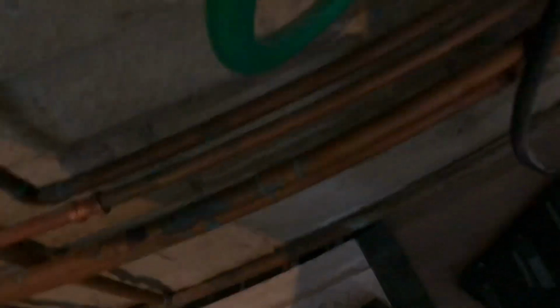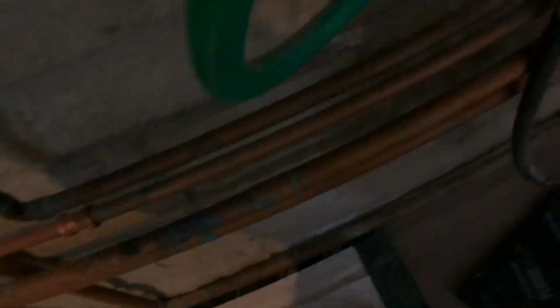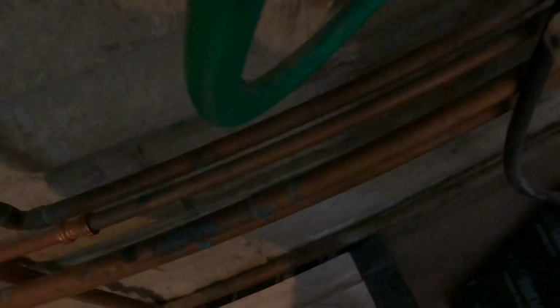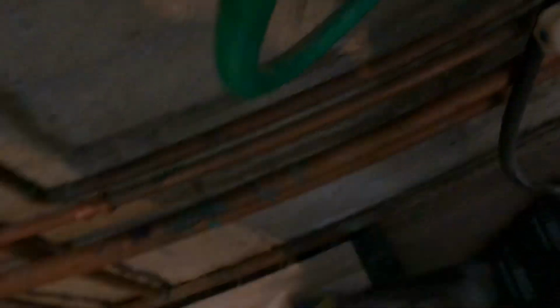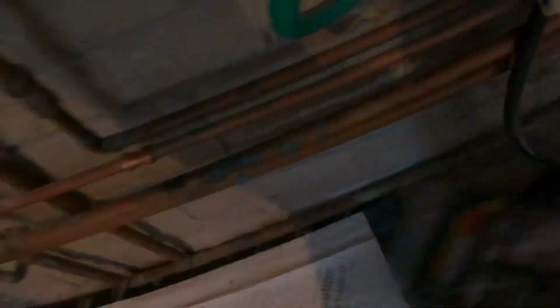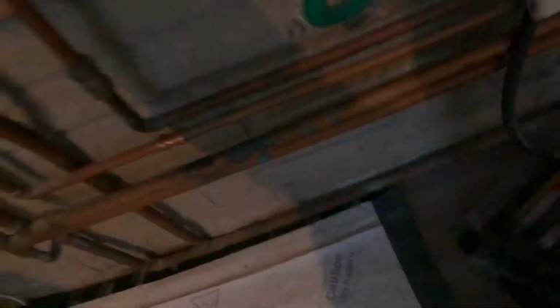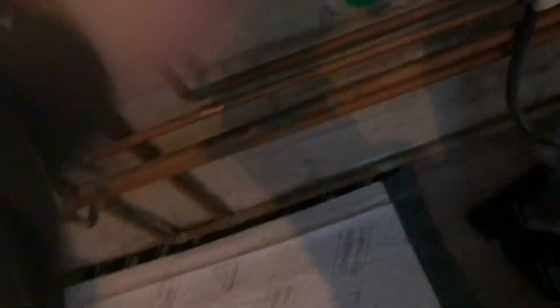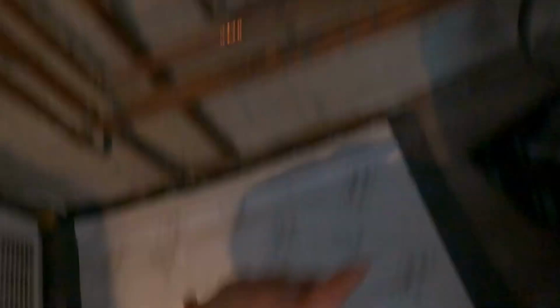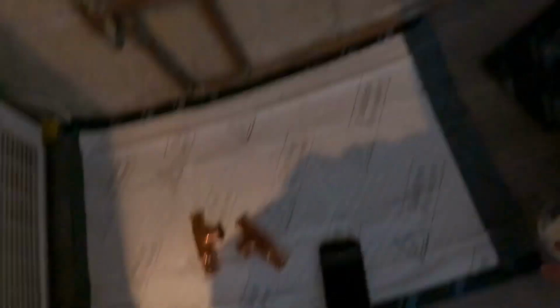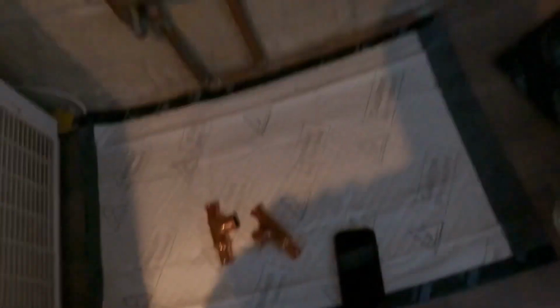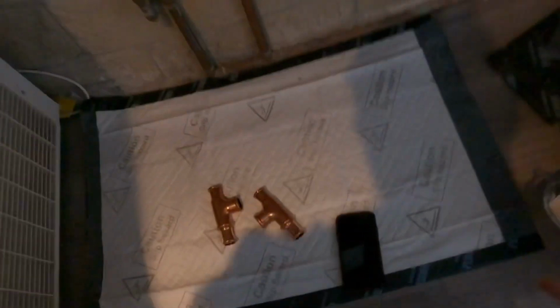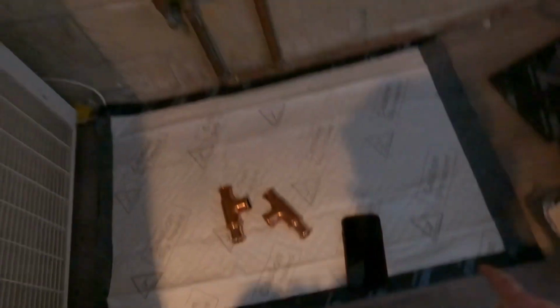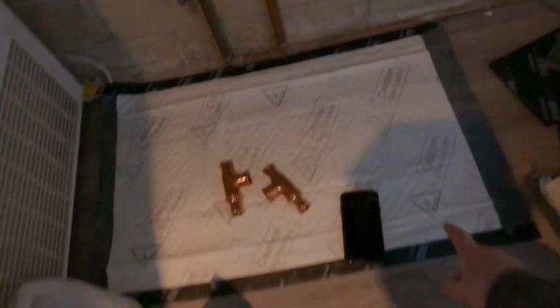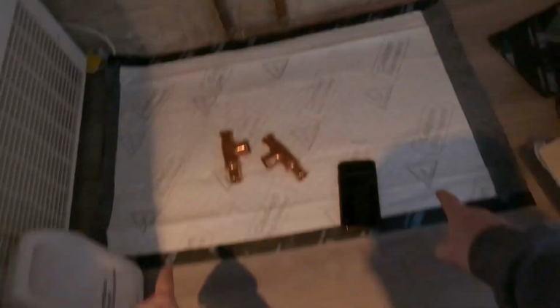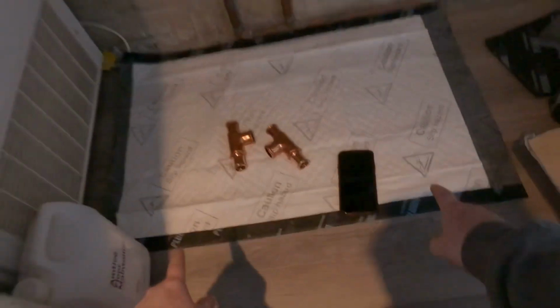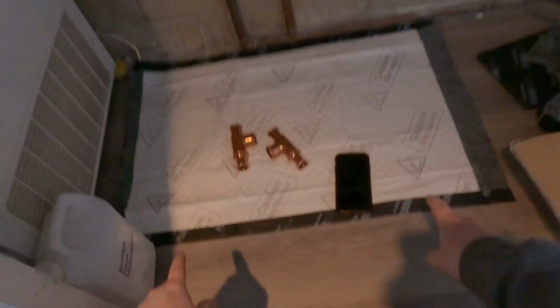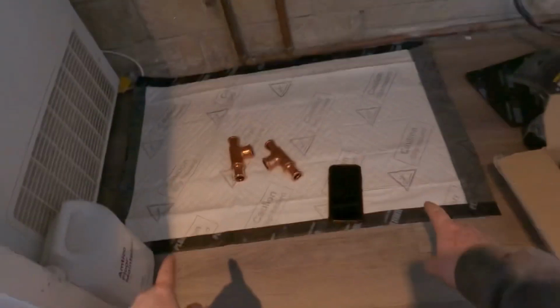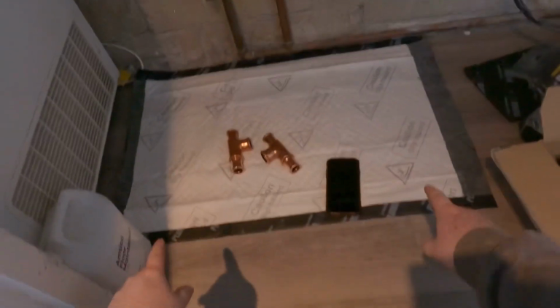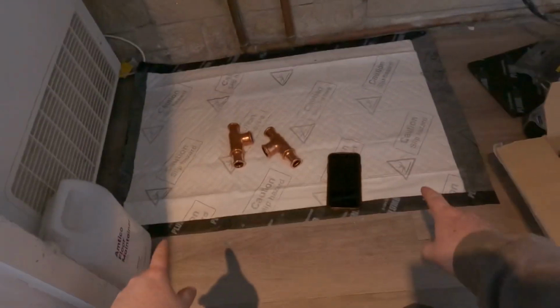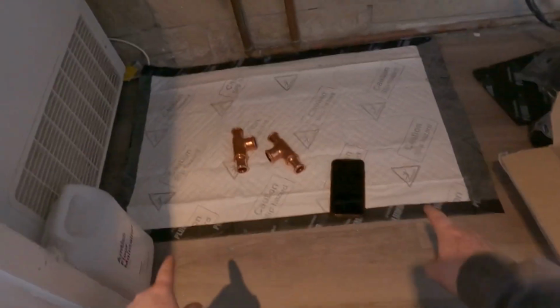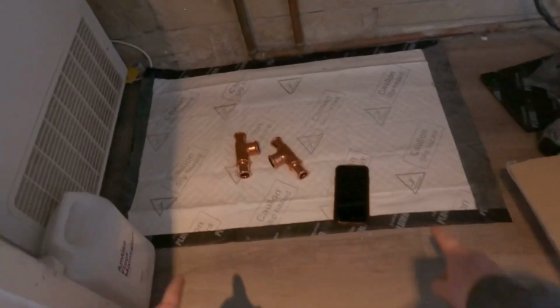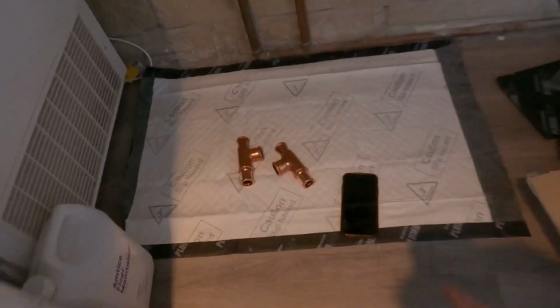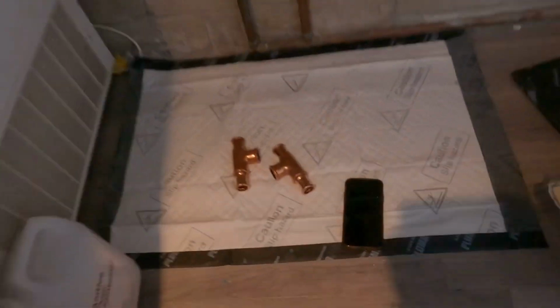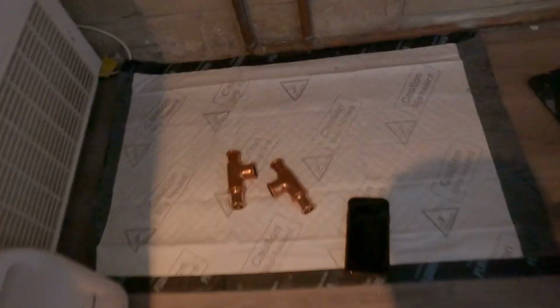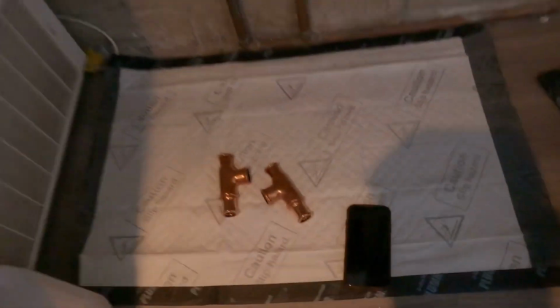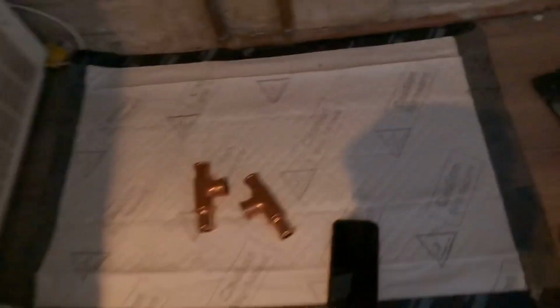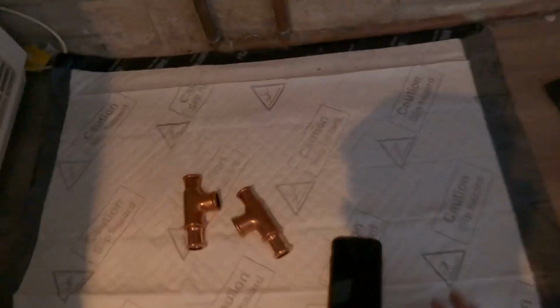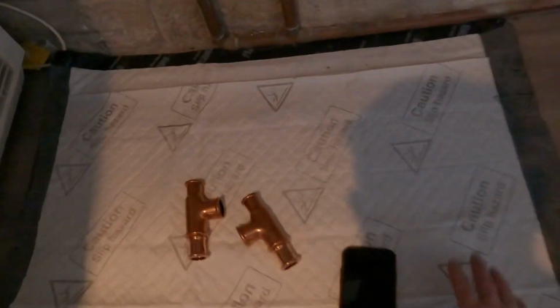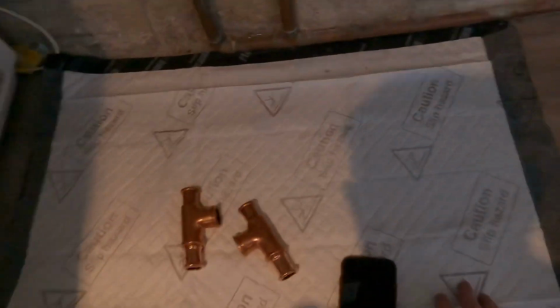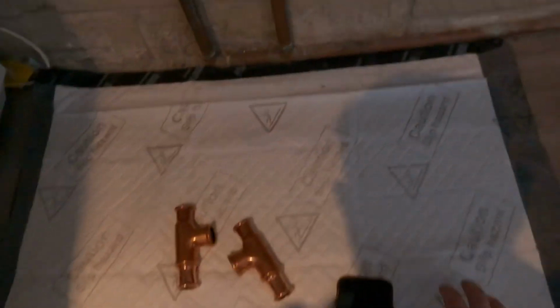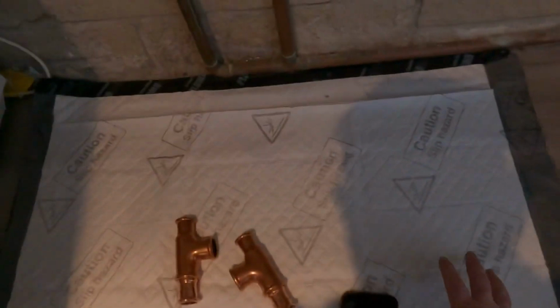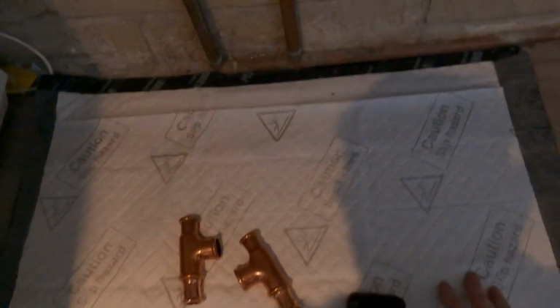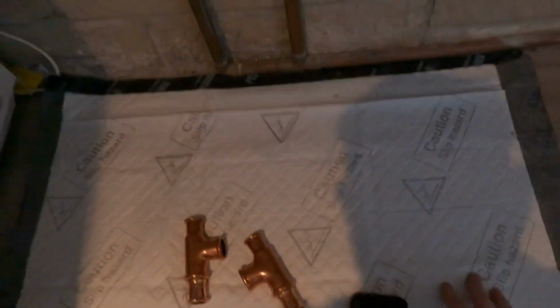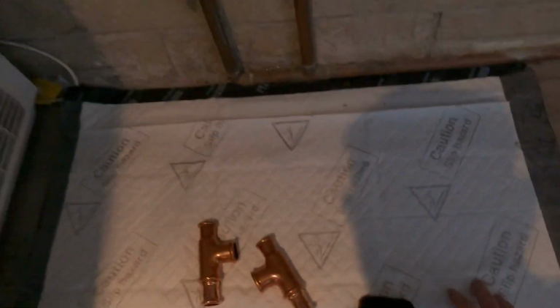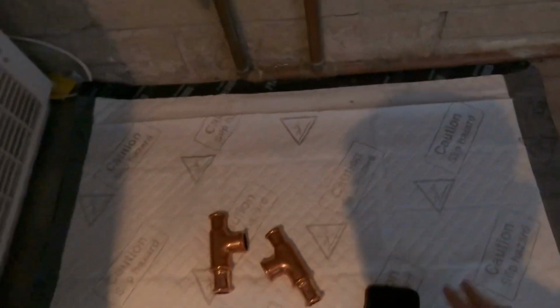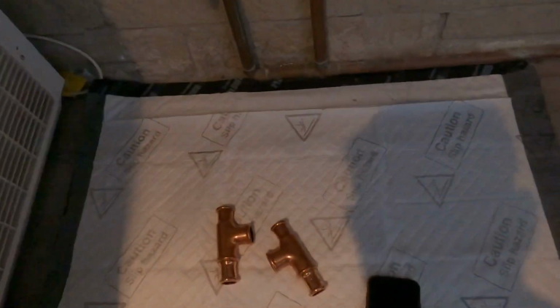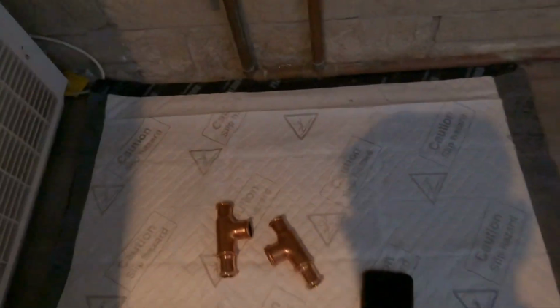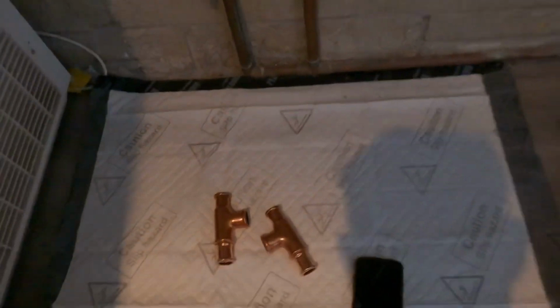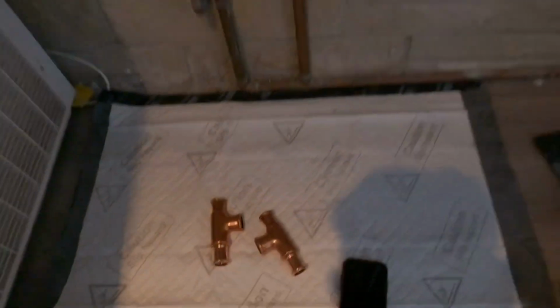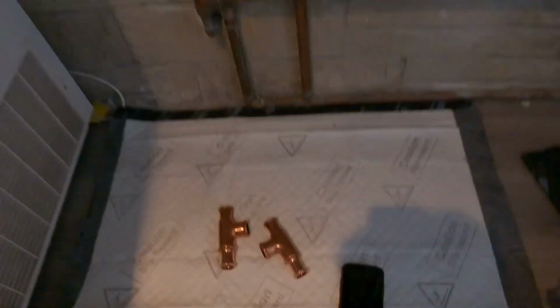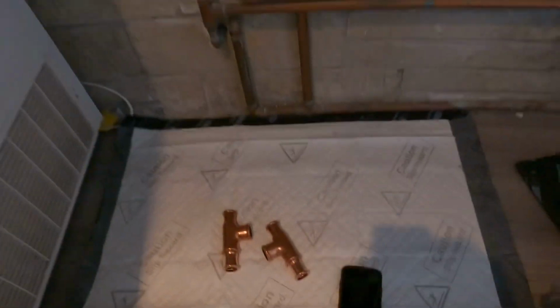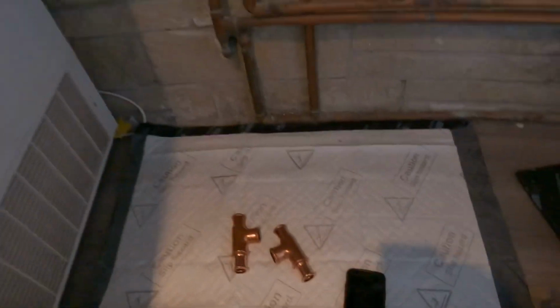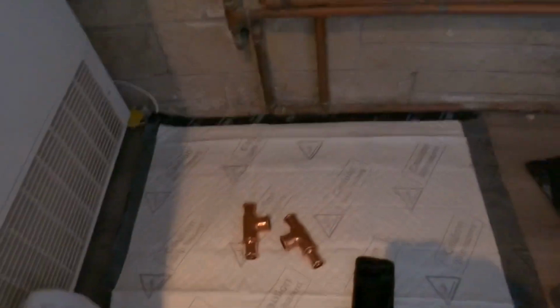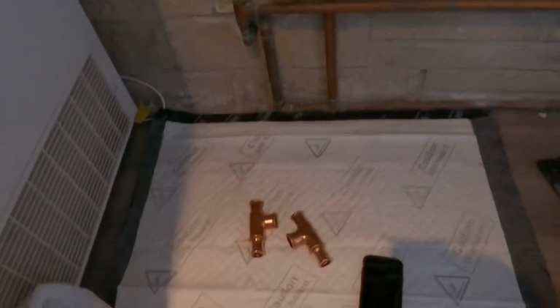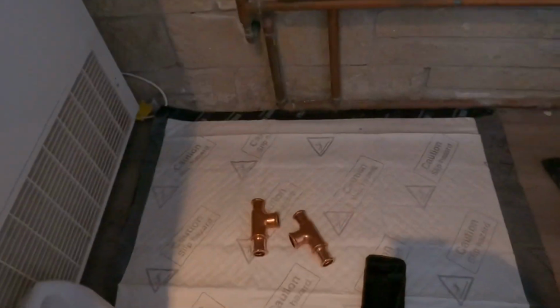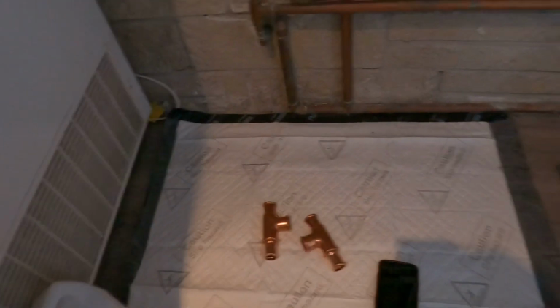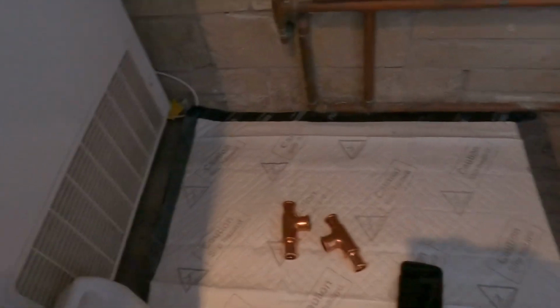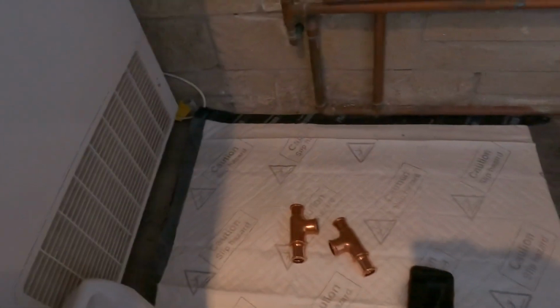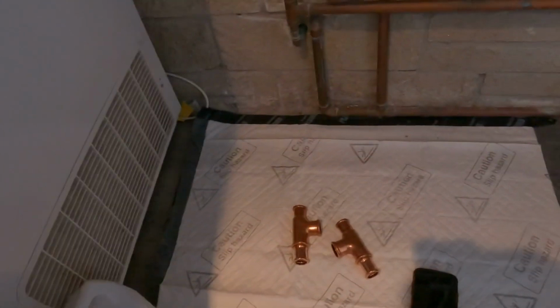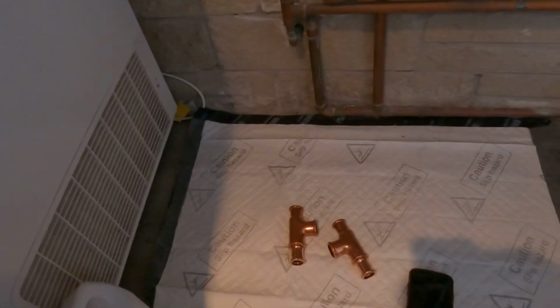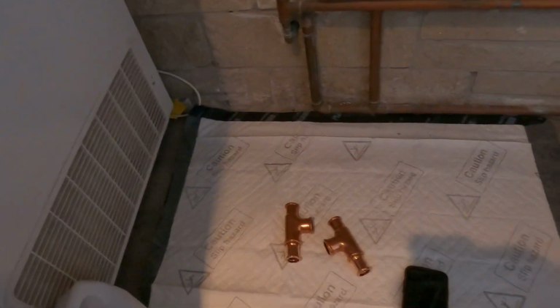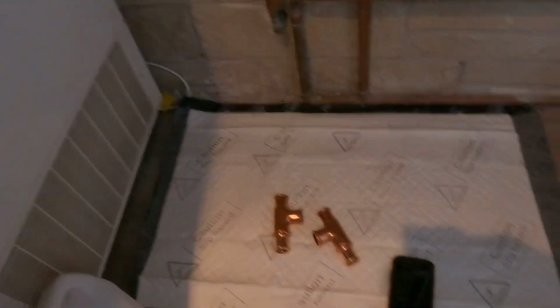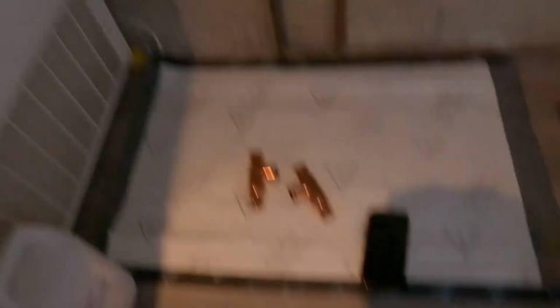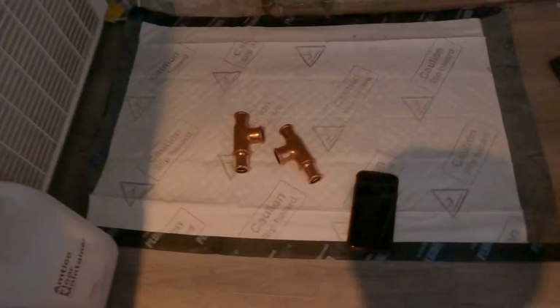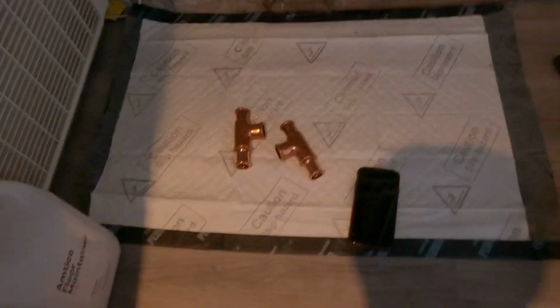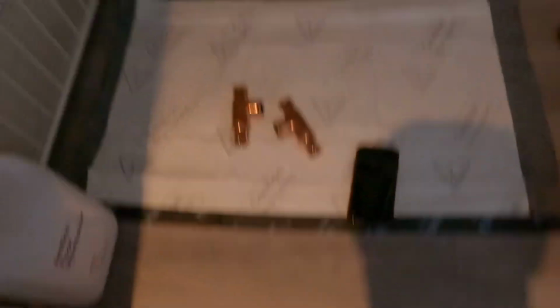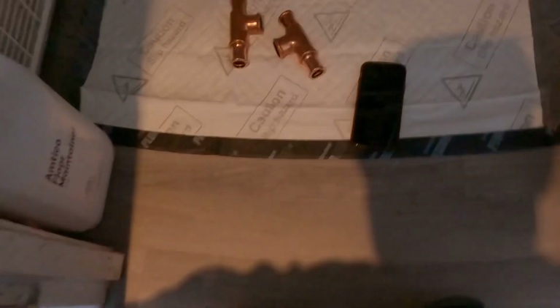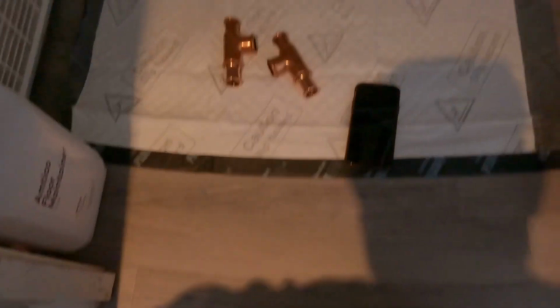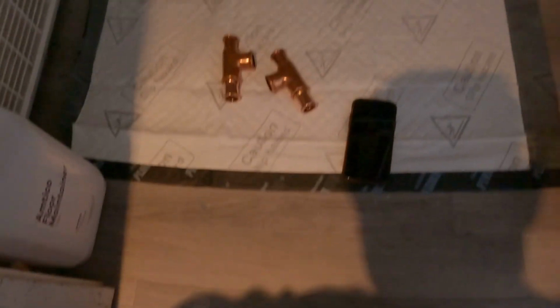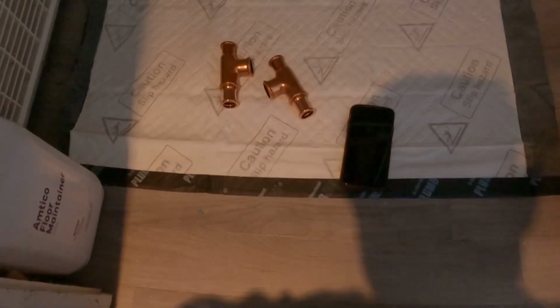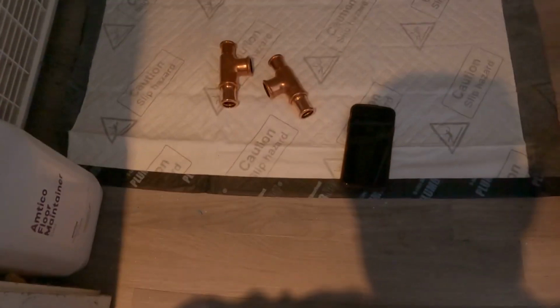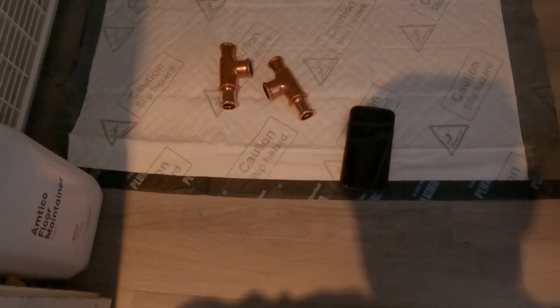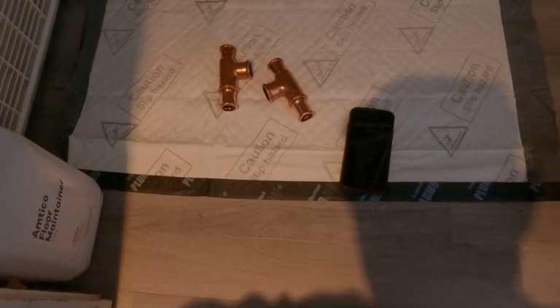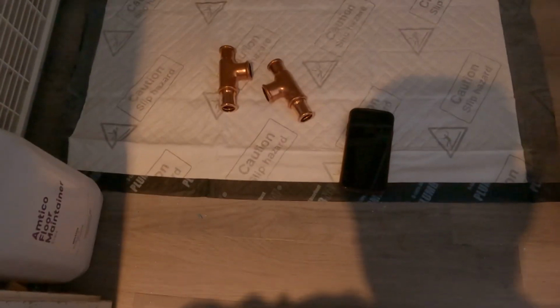Underneath we've got our plumber's nappies - they can absorb up to 5 litres of water, just in case there's any spills, which is very helpful.